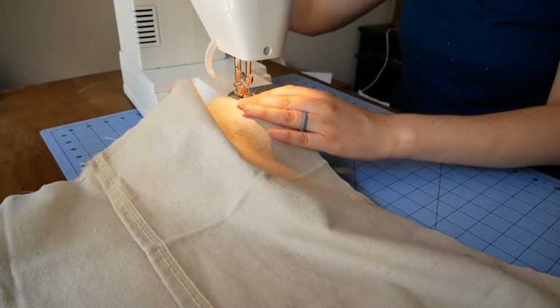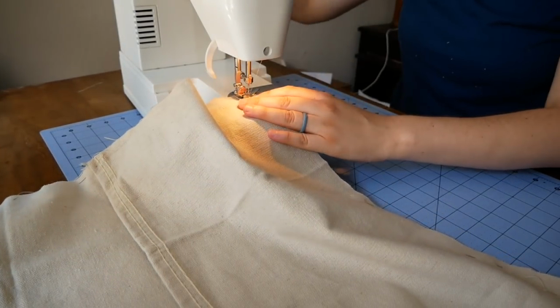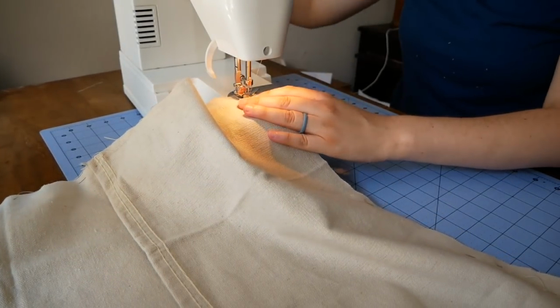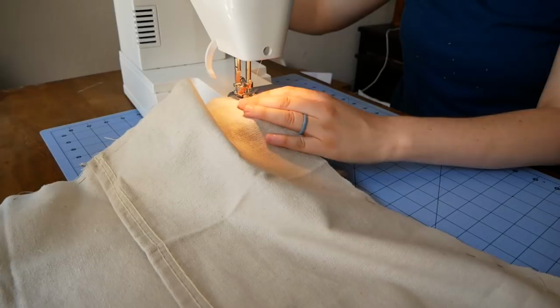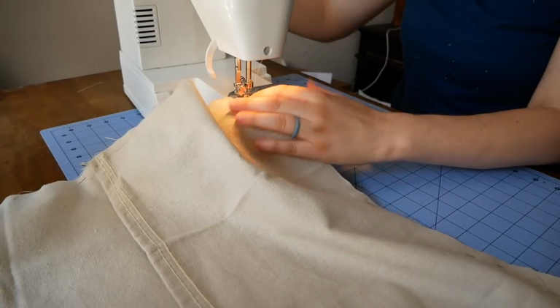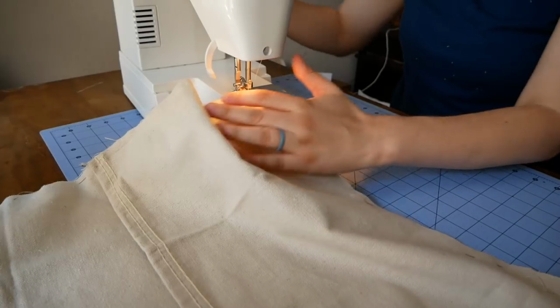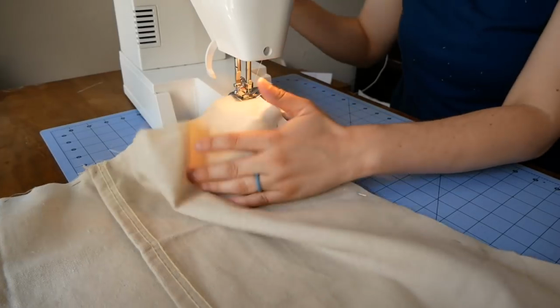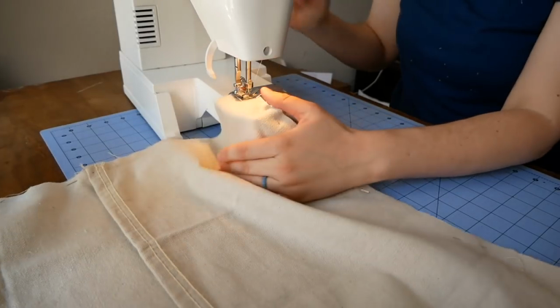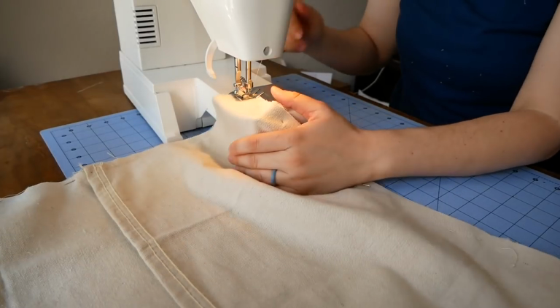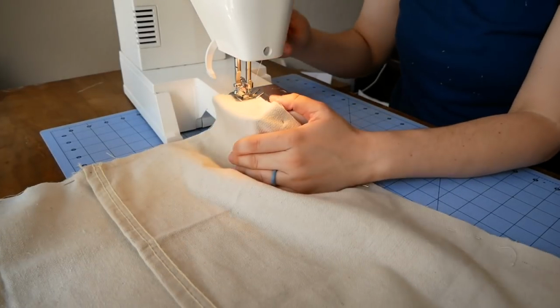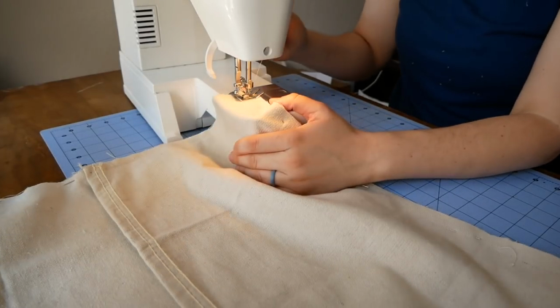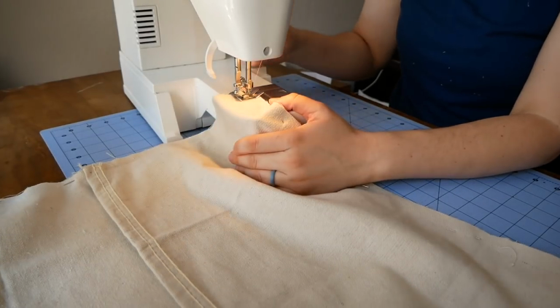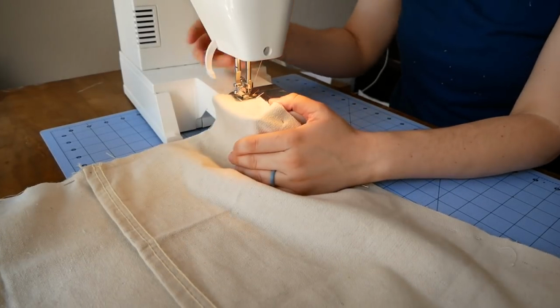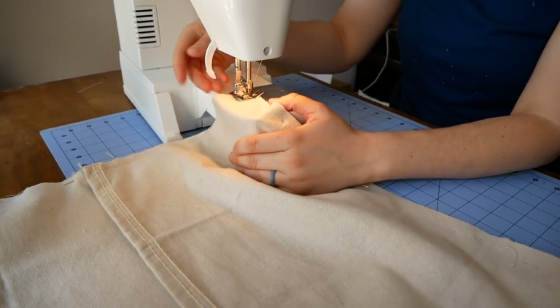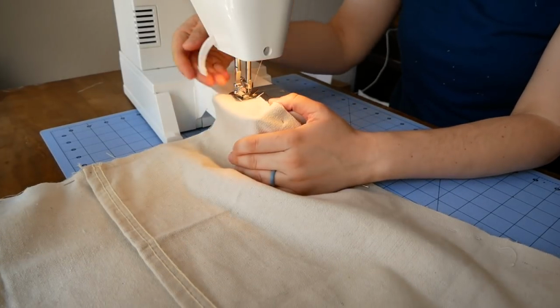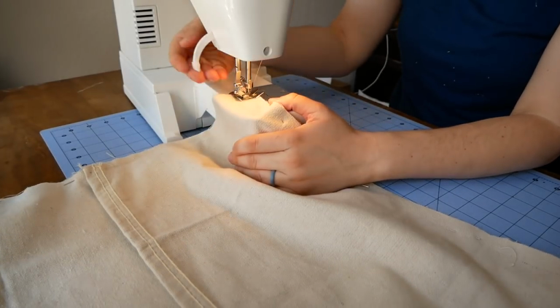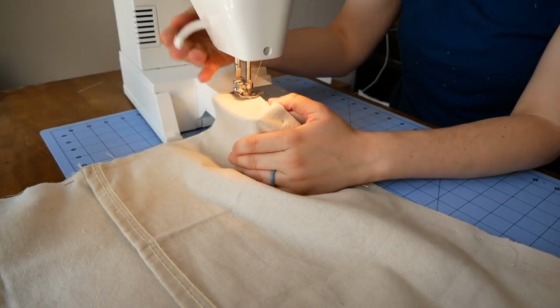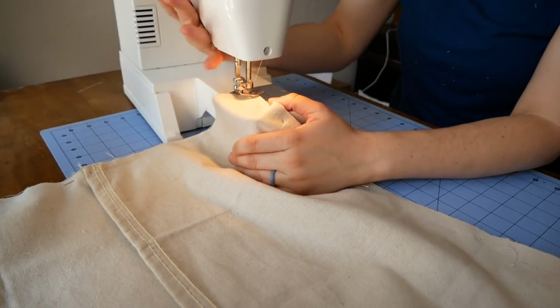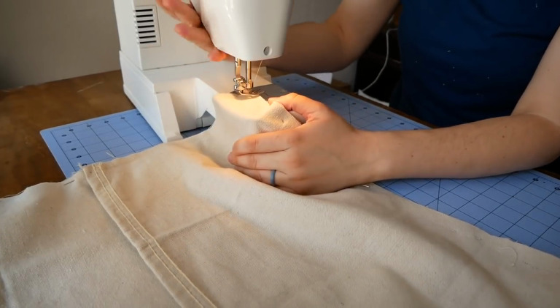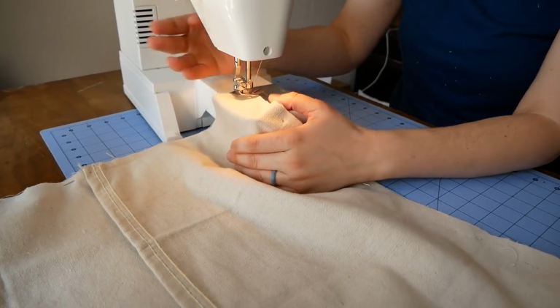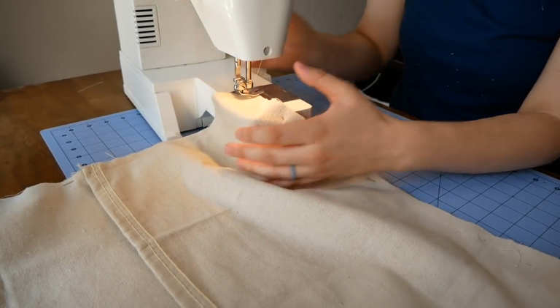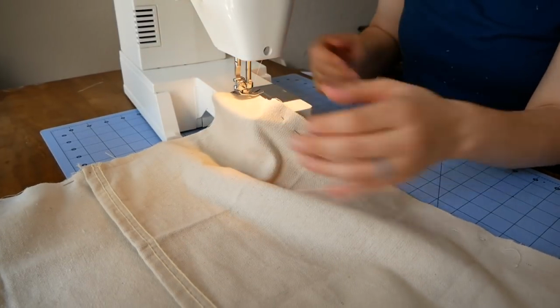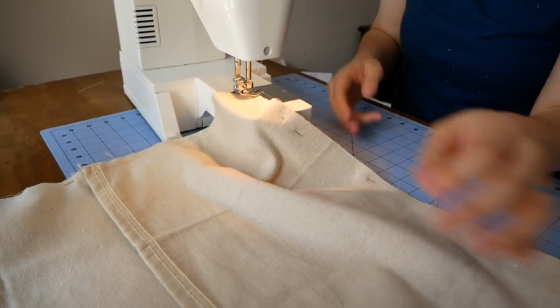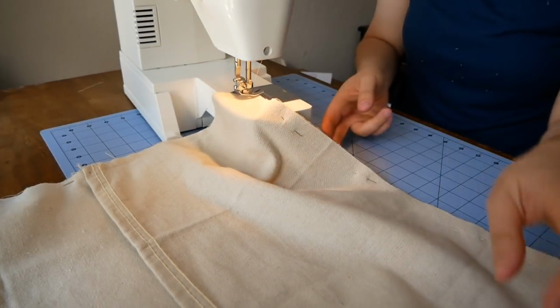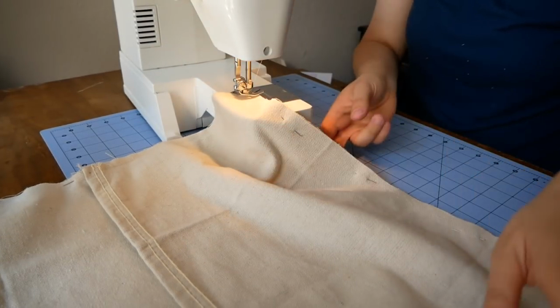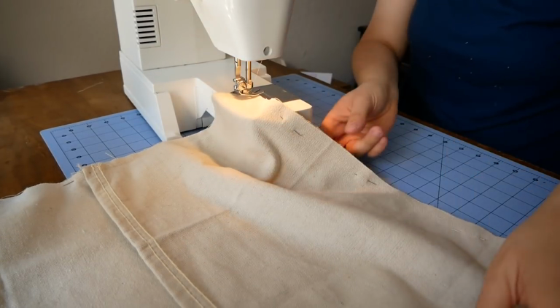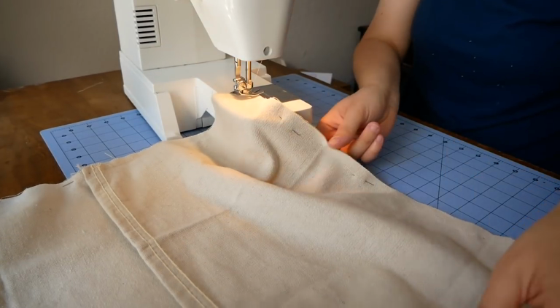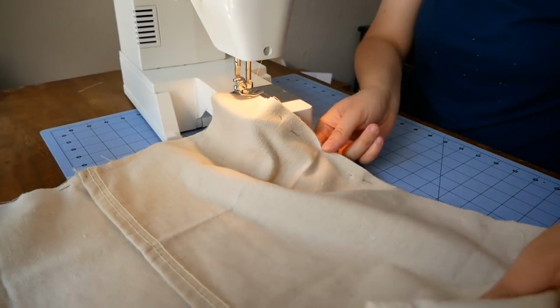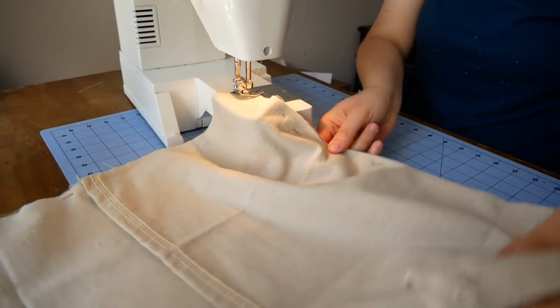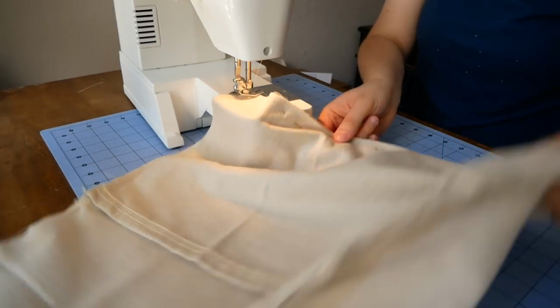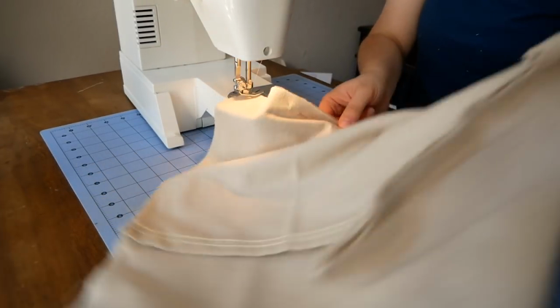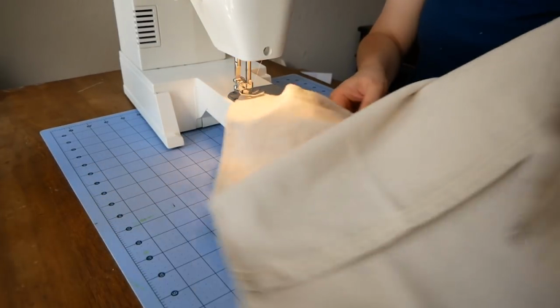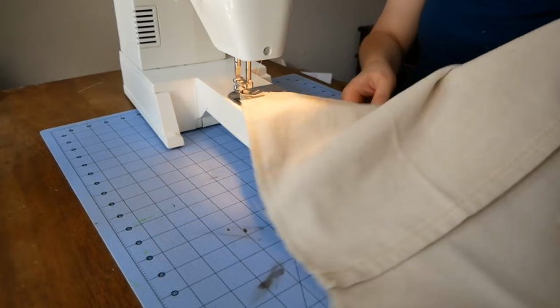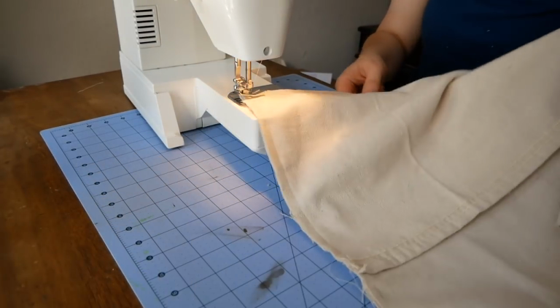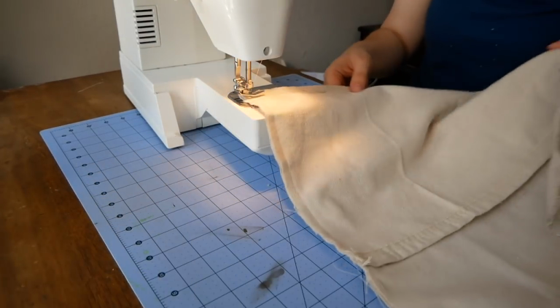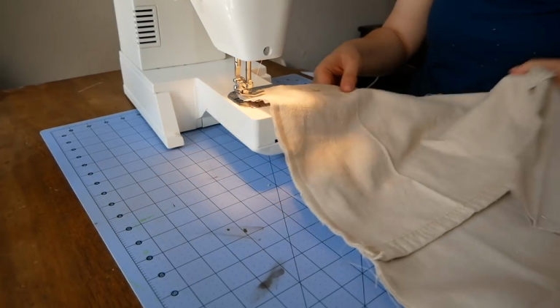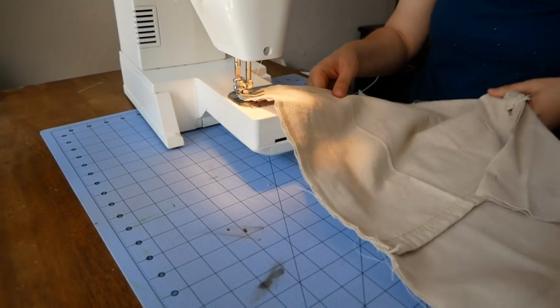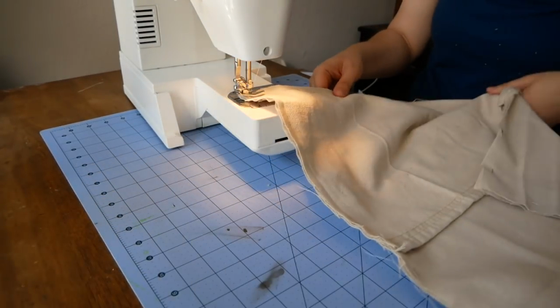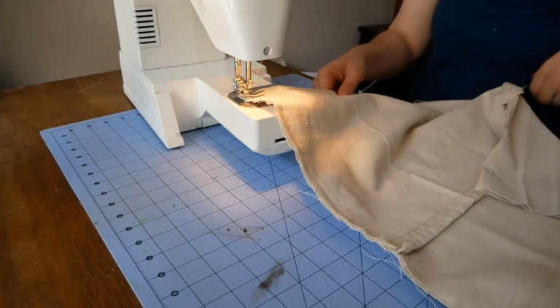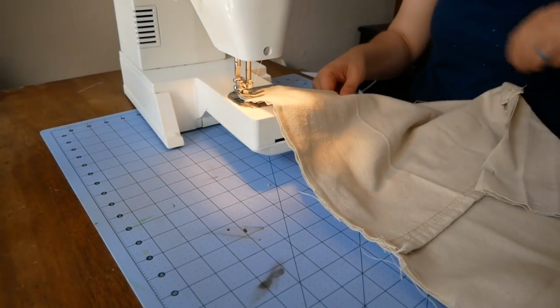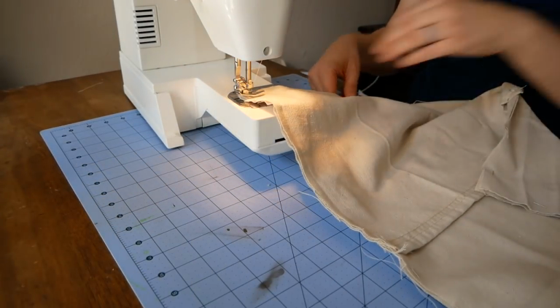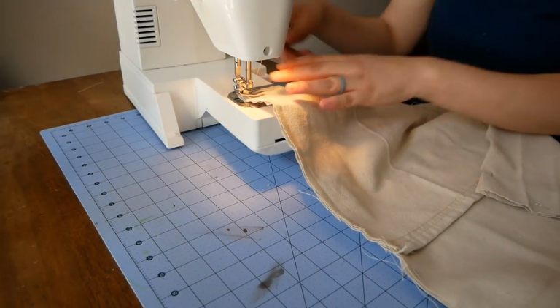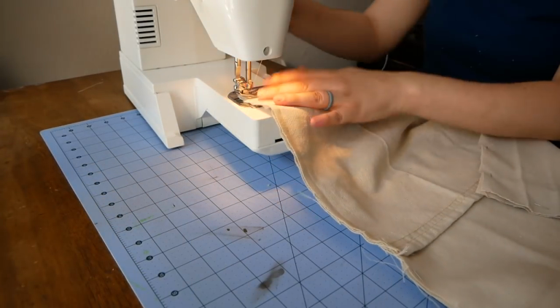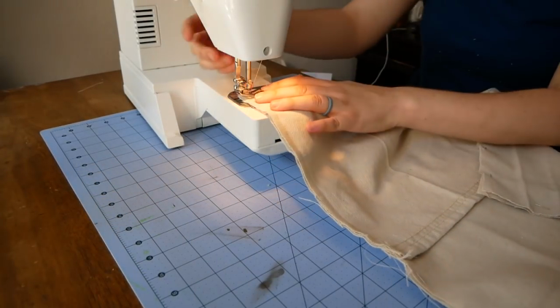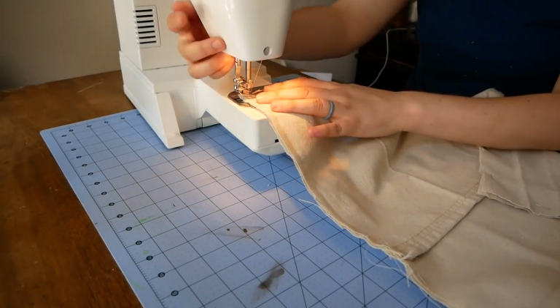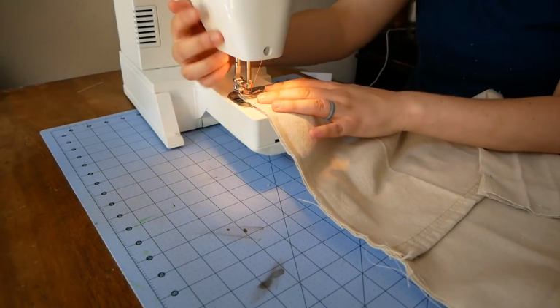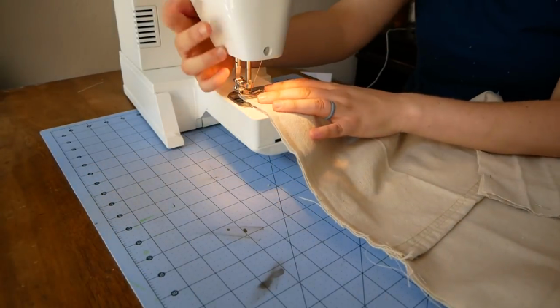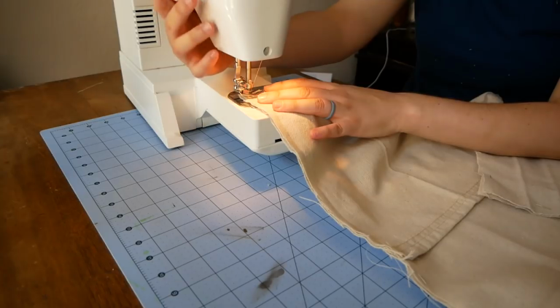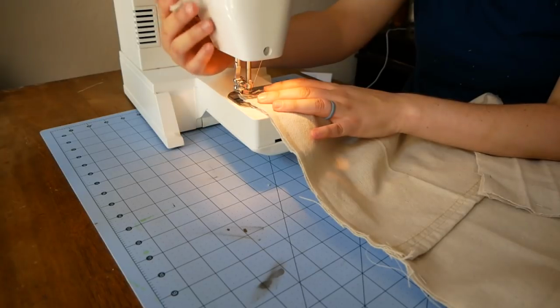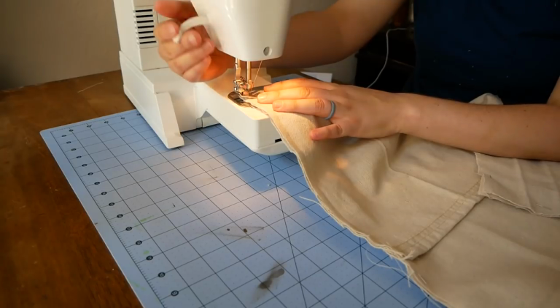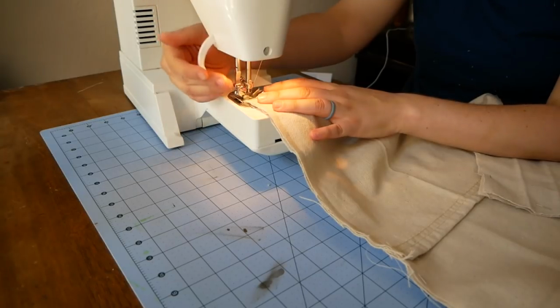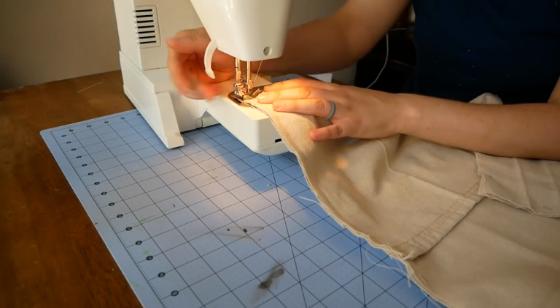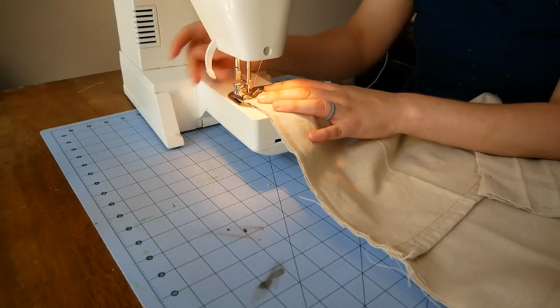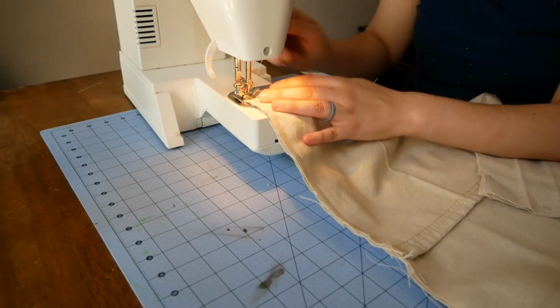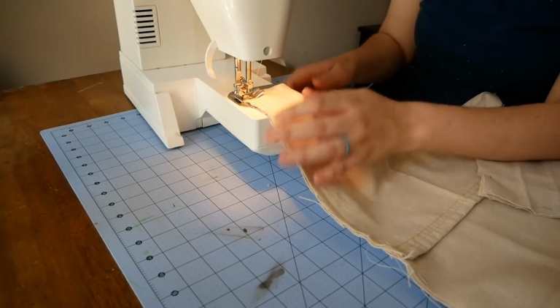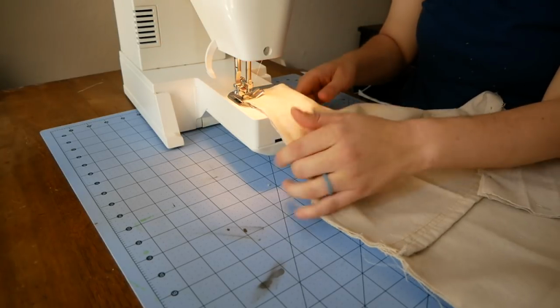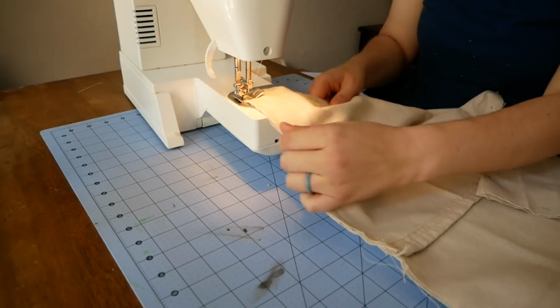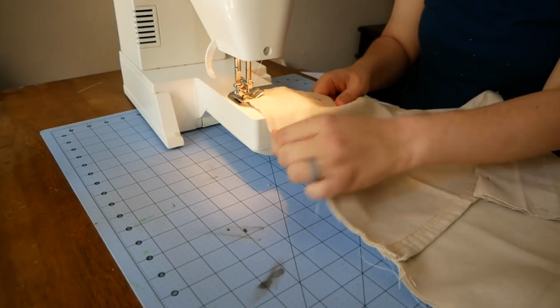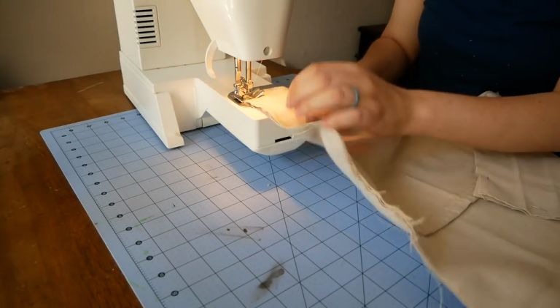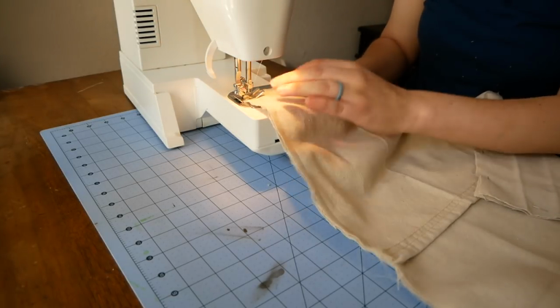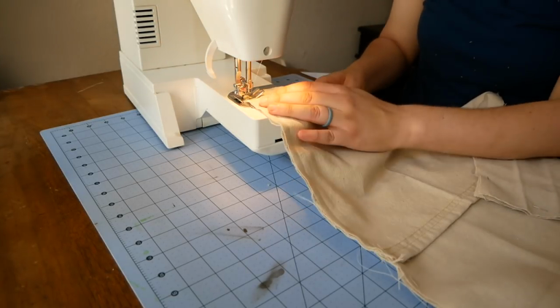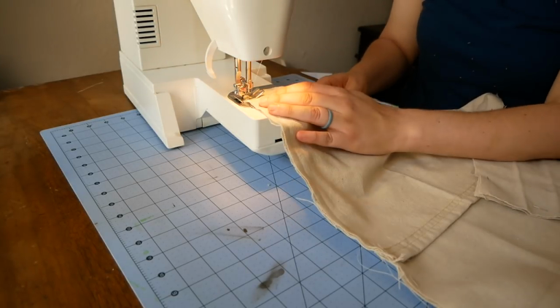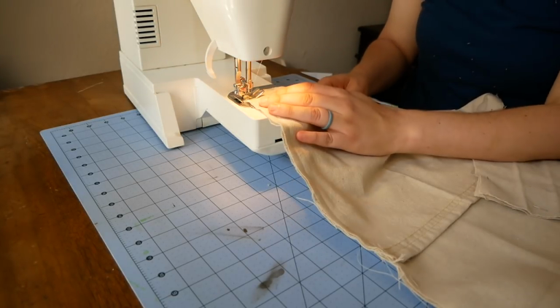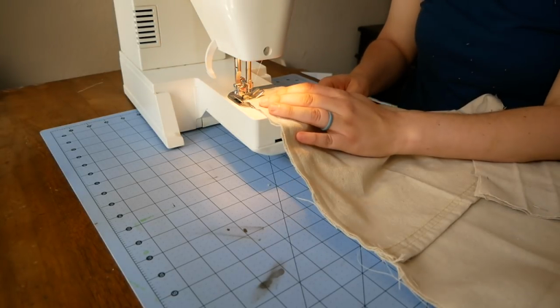When you get to the corners, leave the needle down, pull the presser foot up, pivot your fabric, and put the presser foot back down.